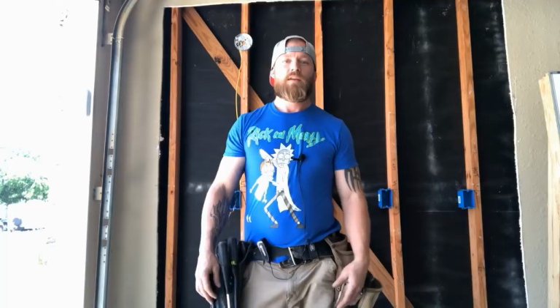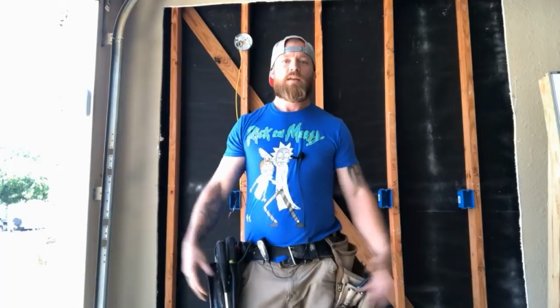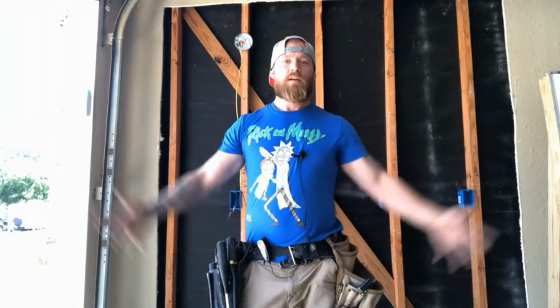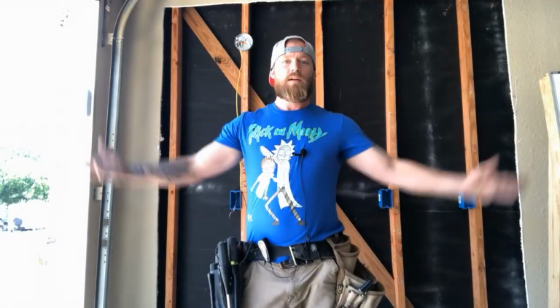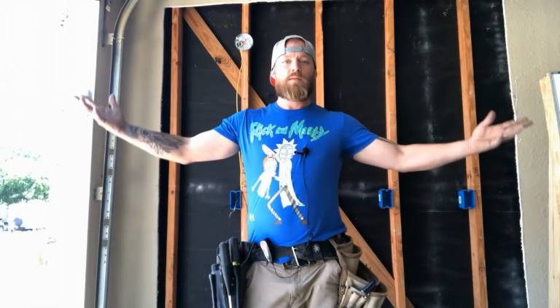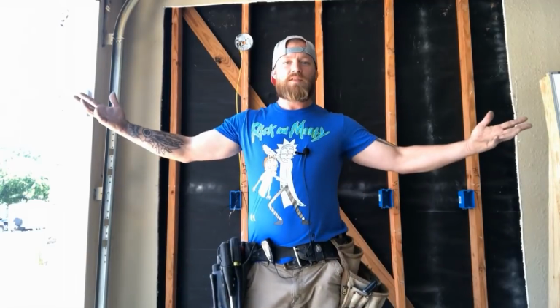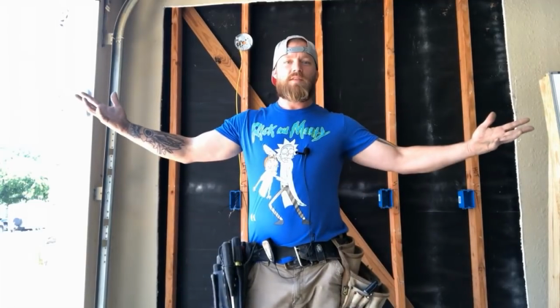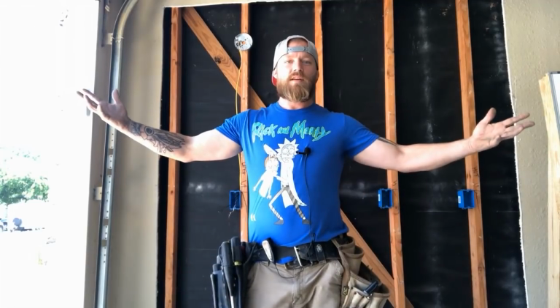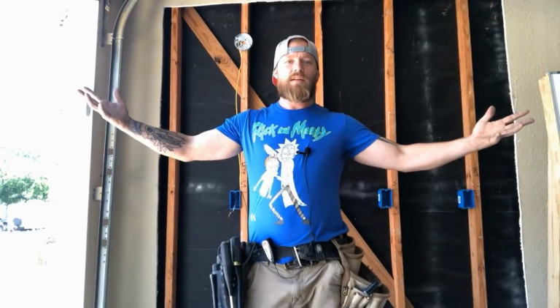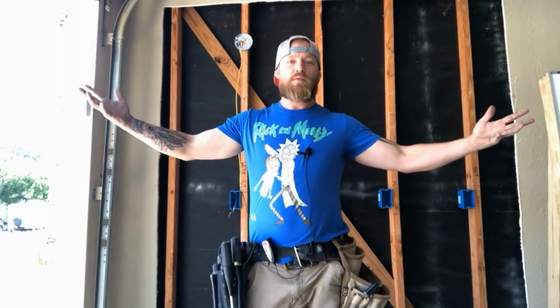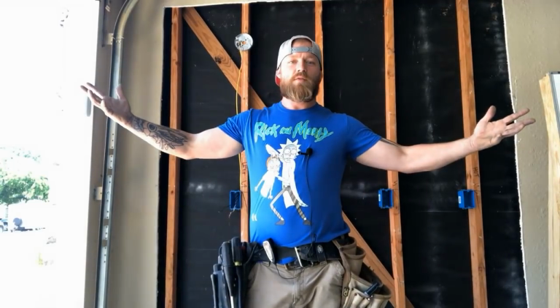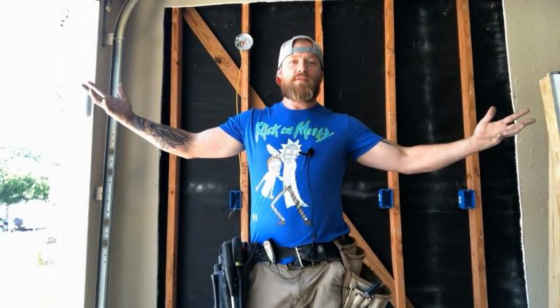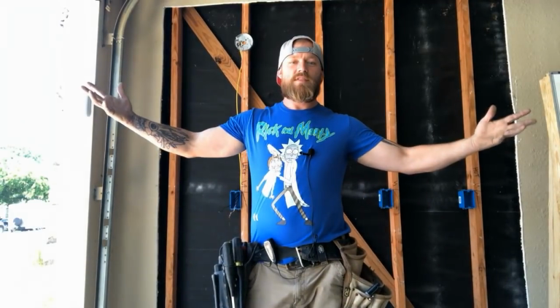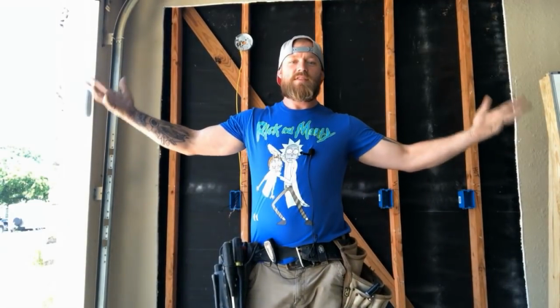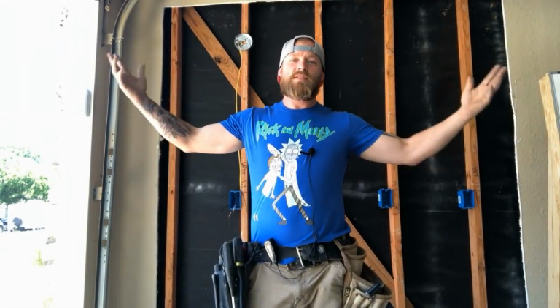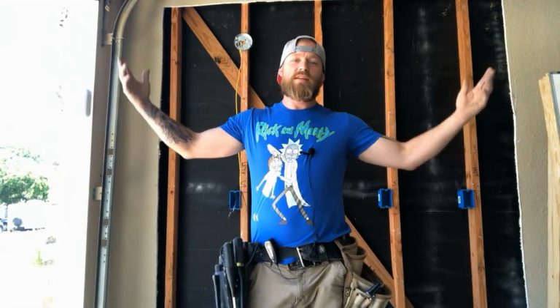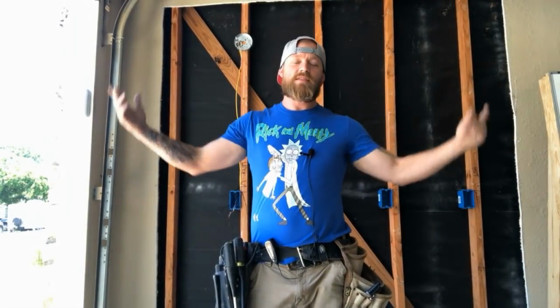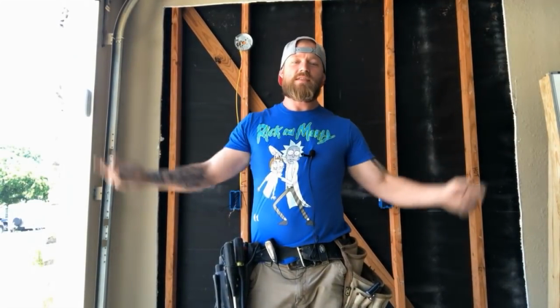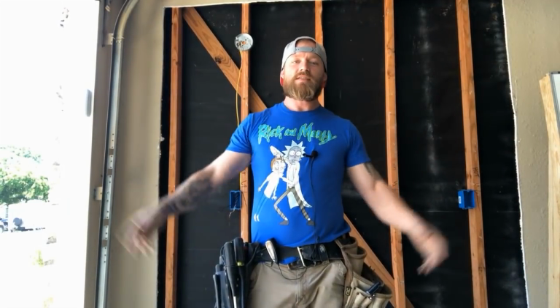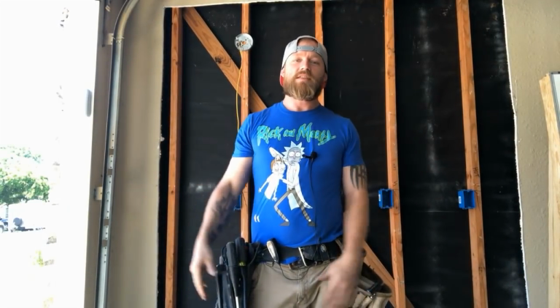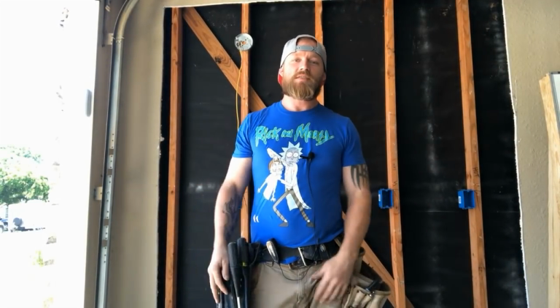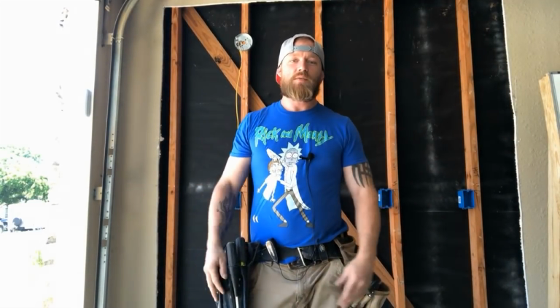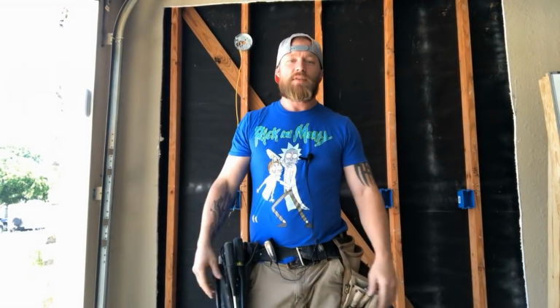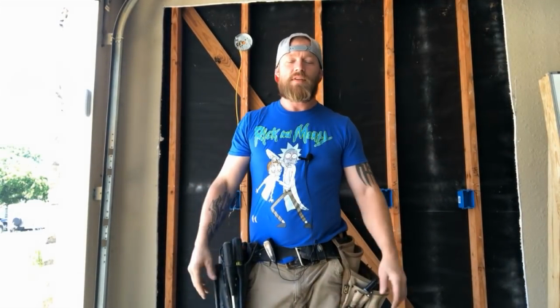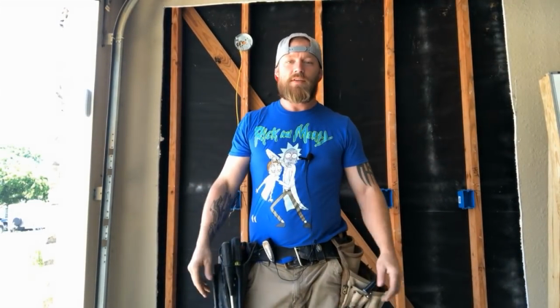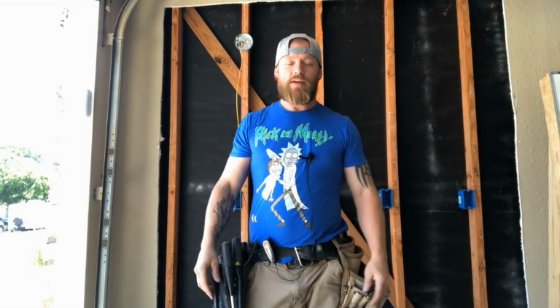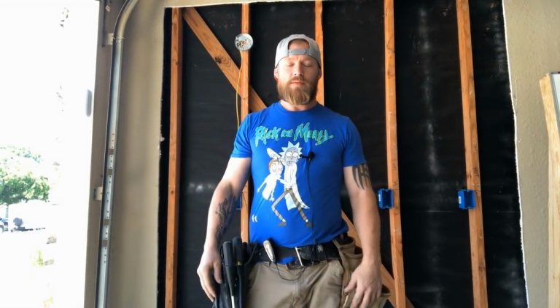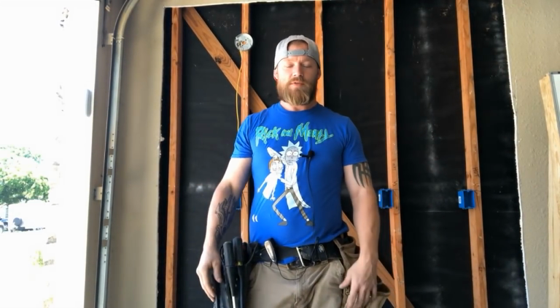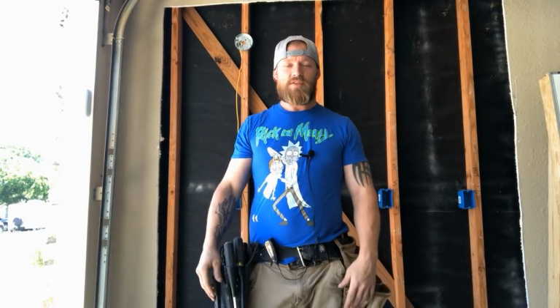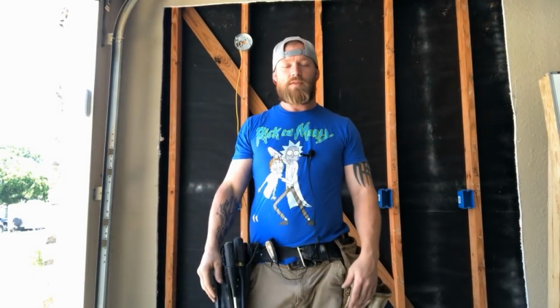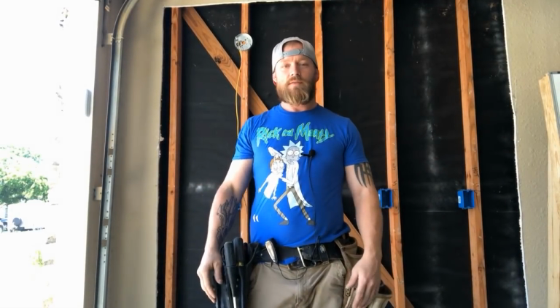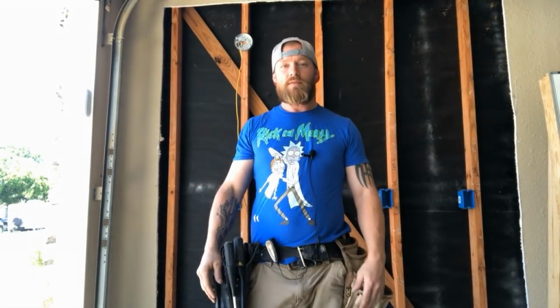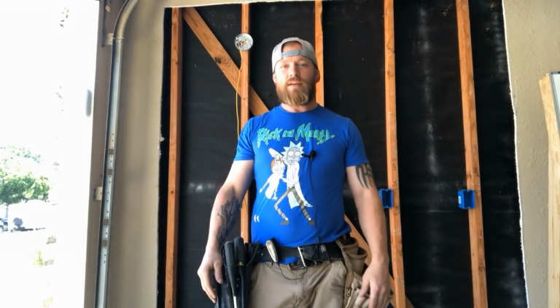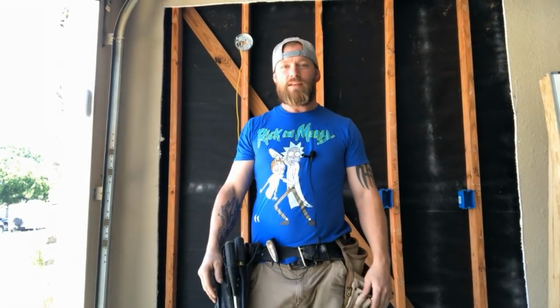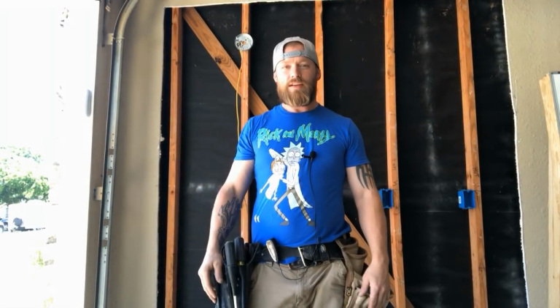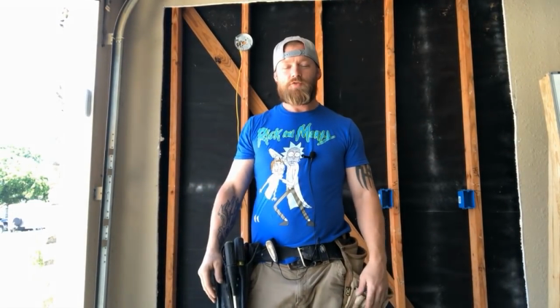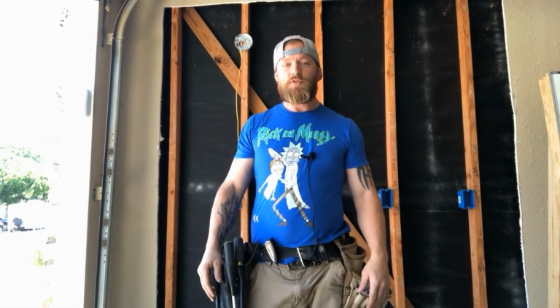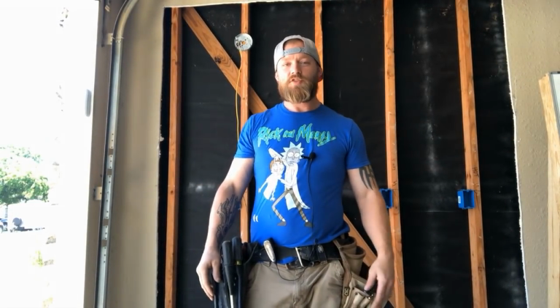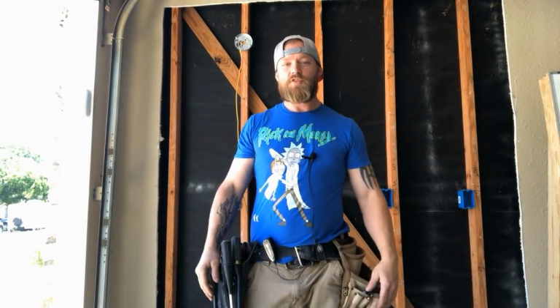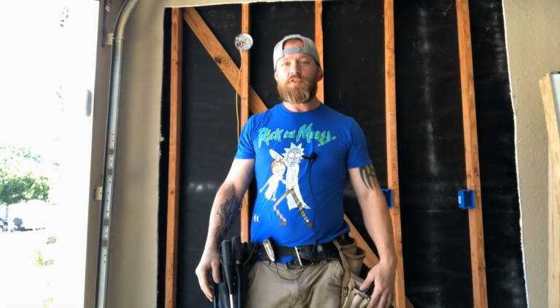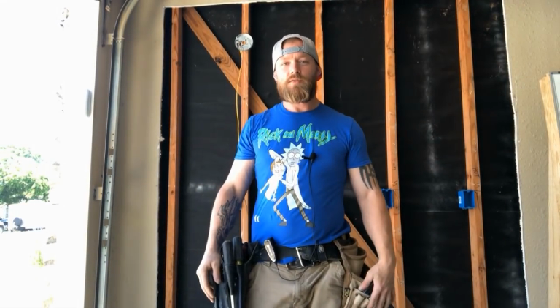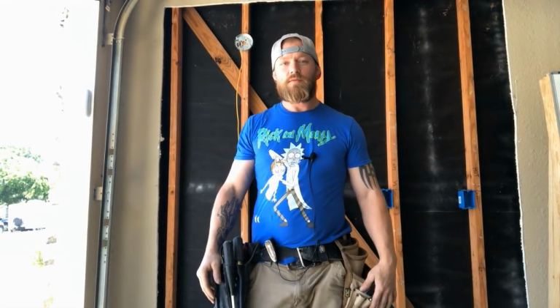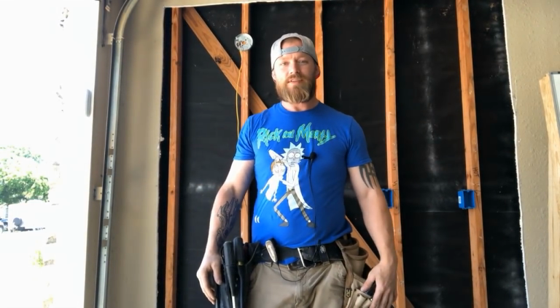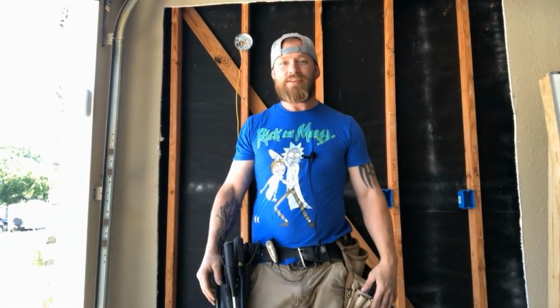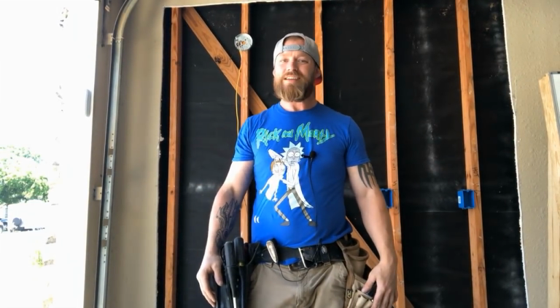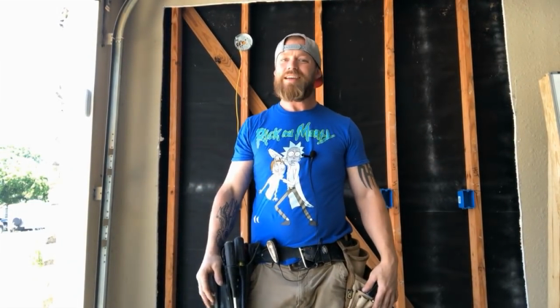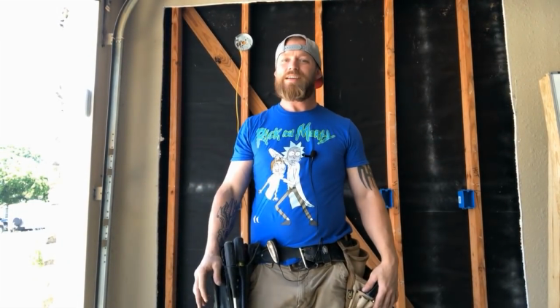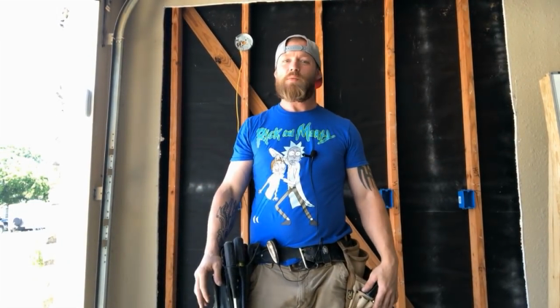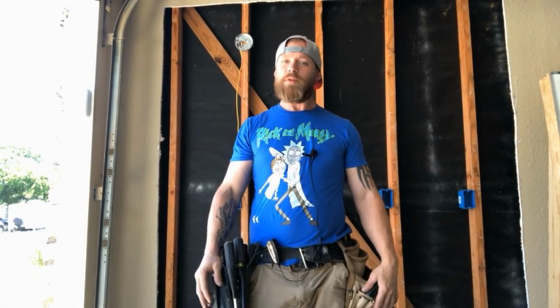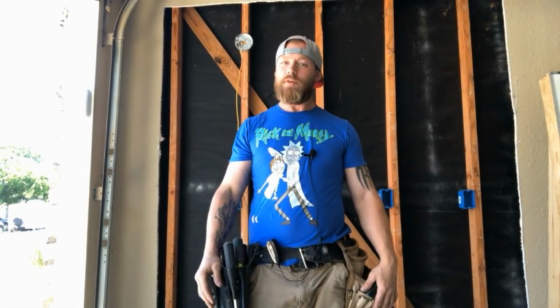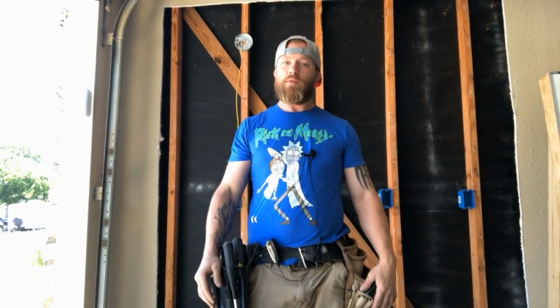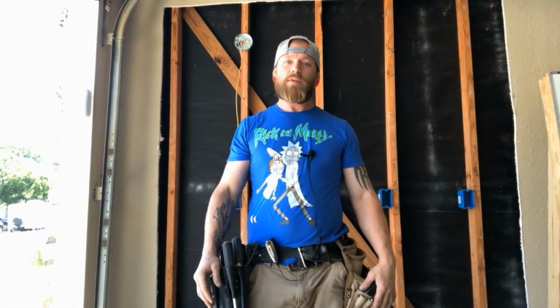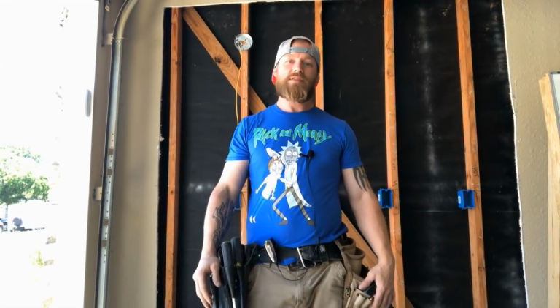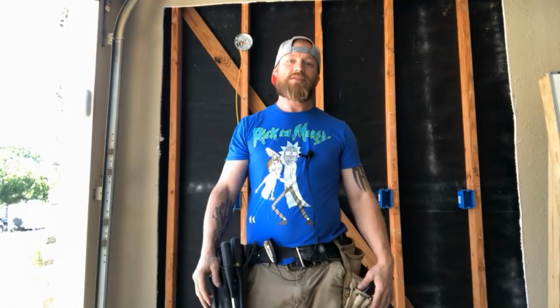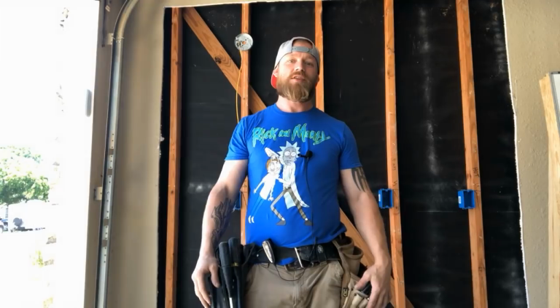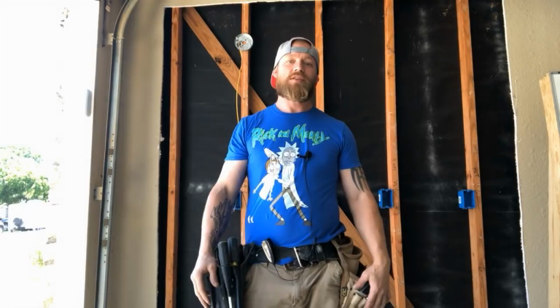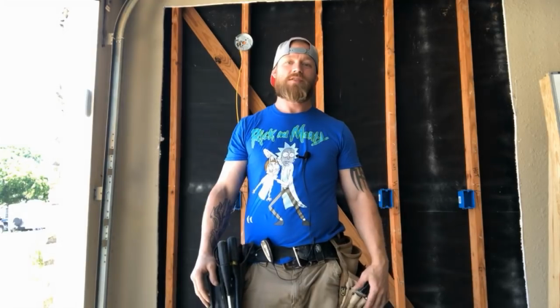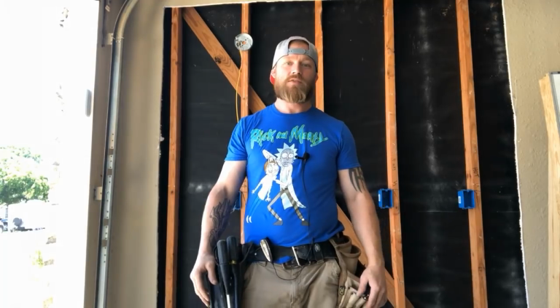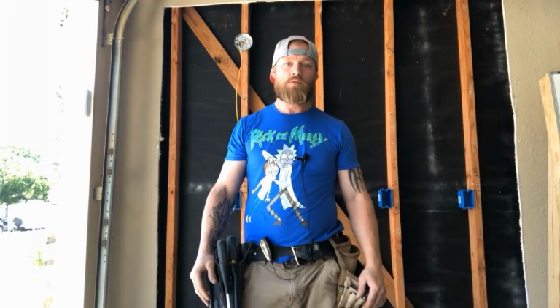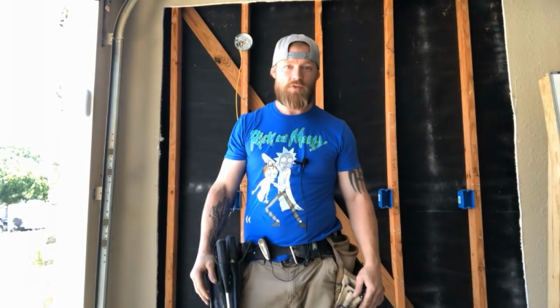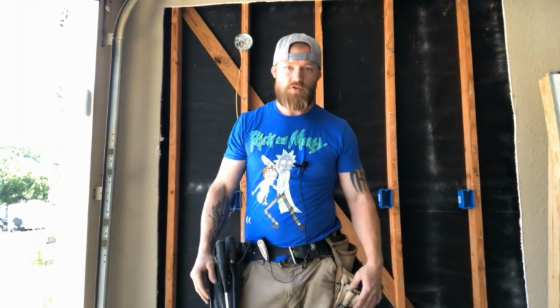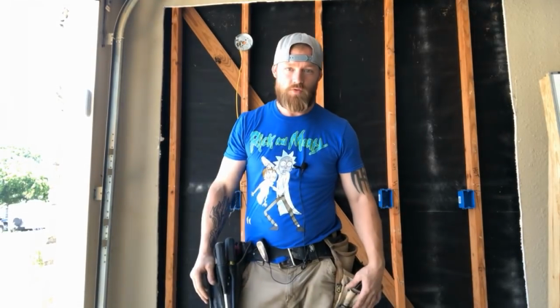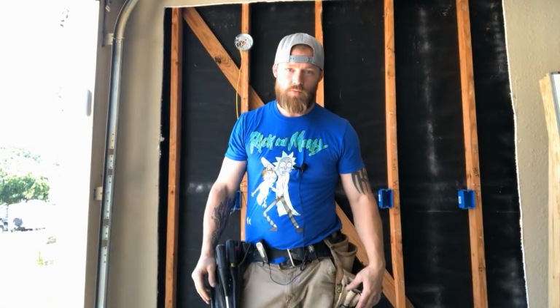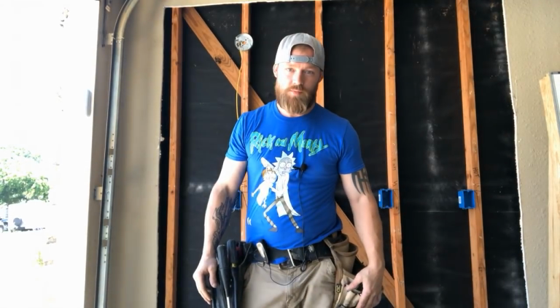What's going on everyone, this is Dustin Selzer with another episode of Electrician U, and today we are going to talk switch loops.